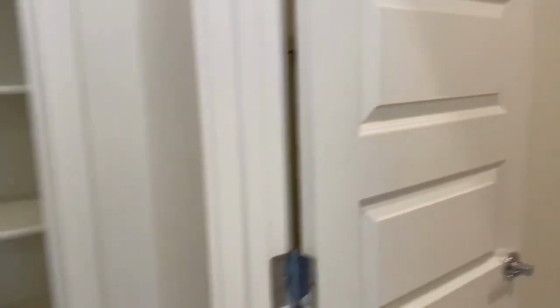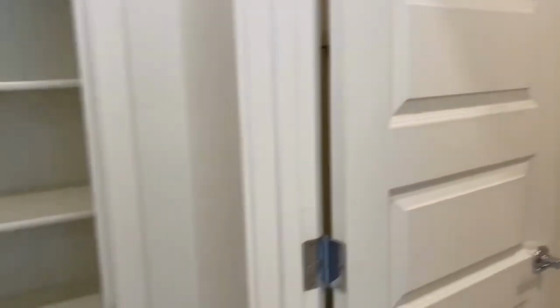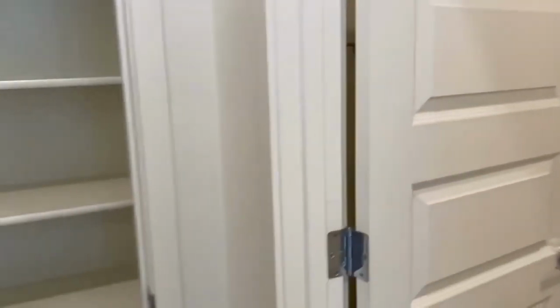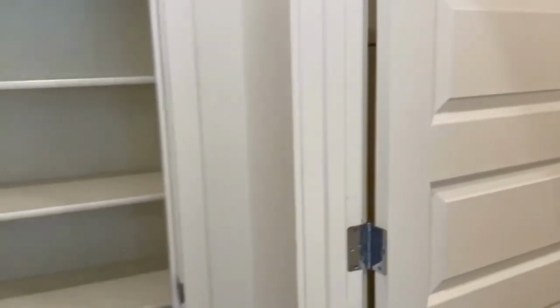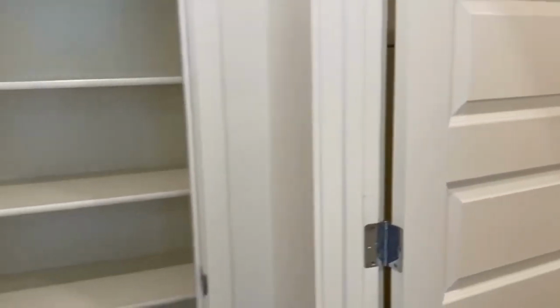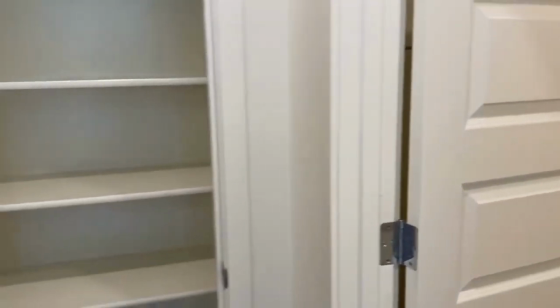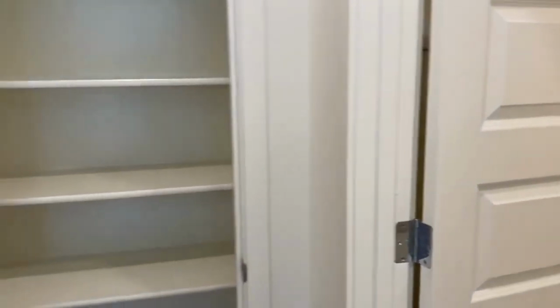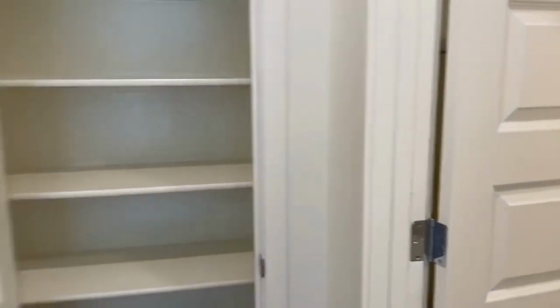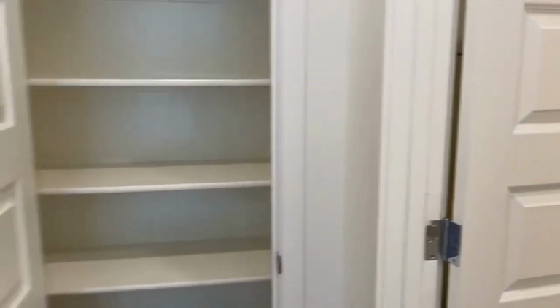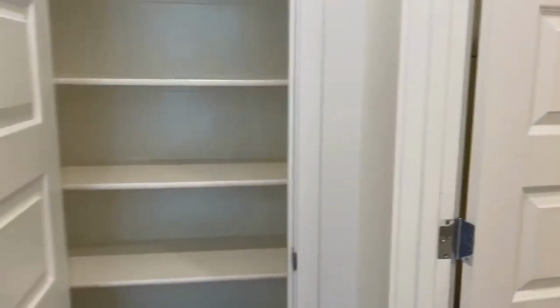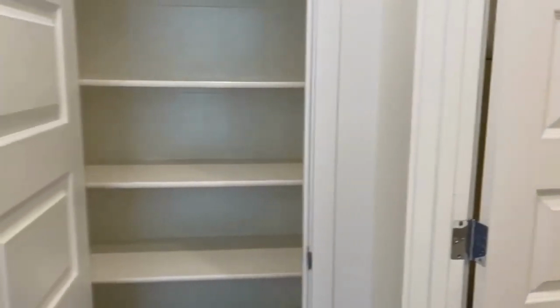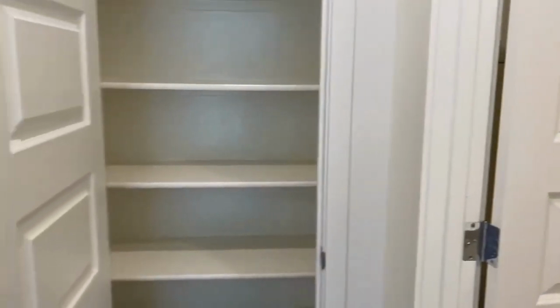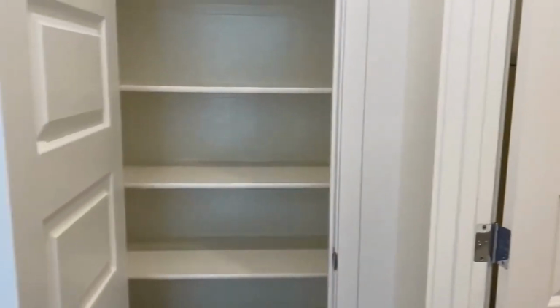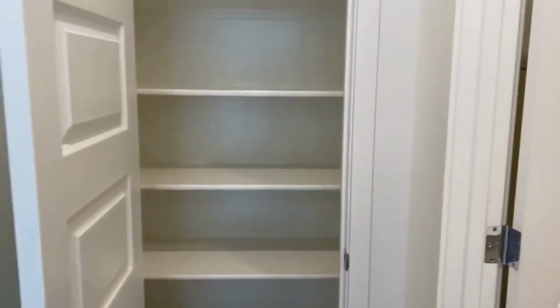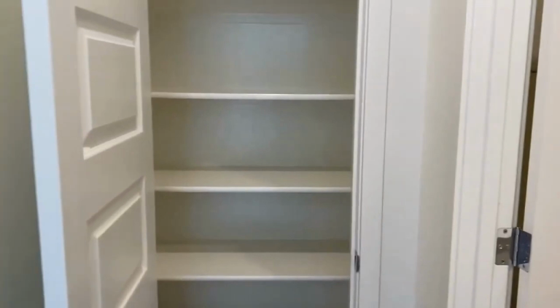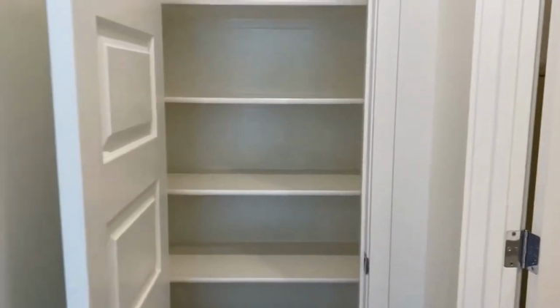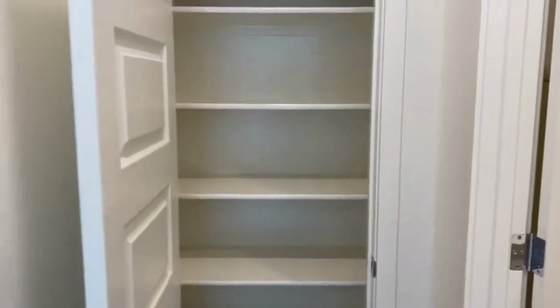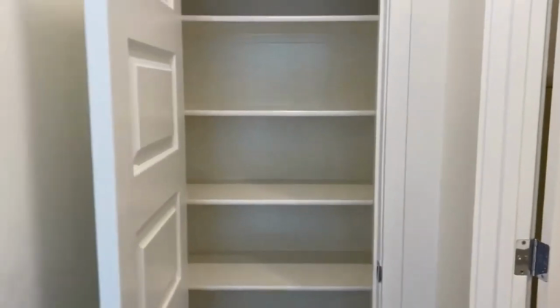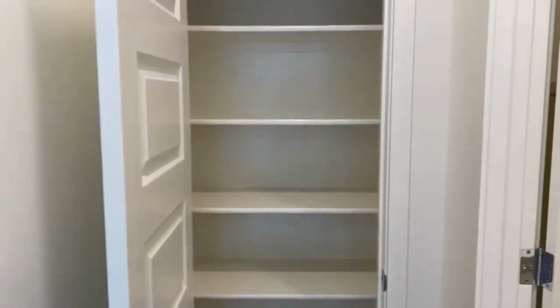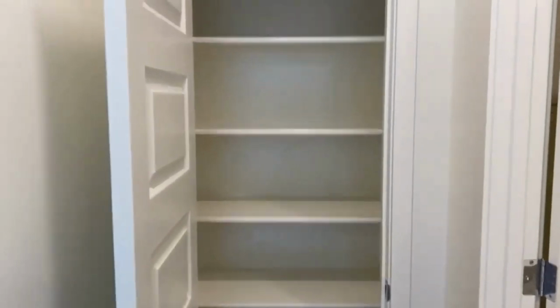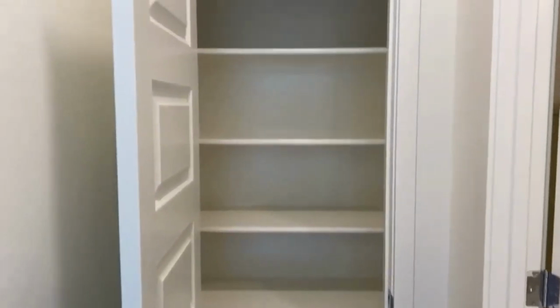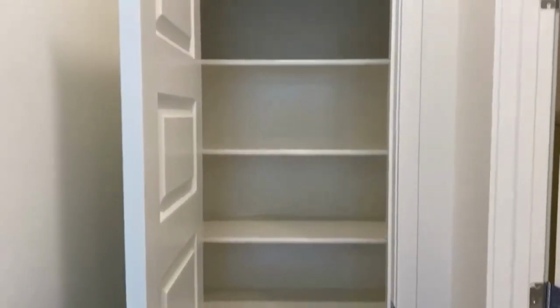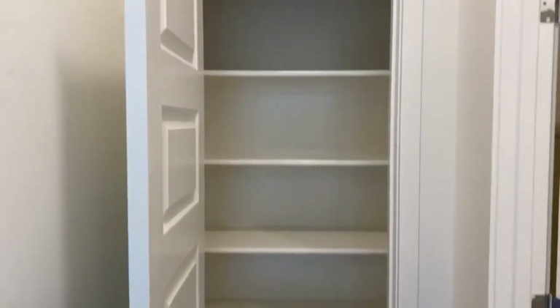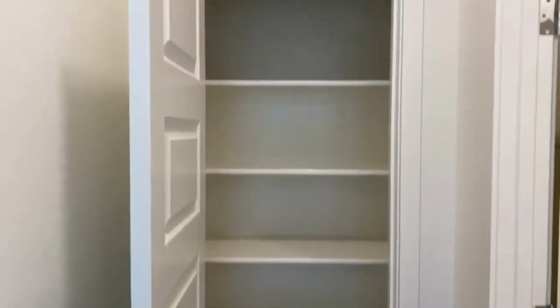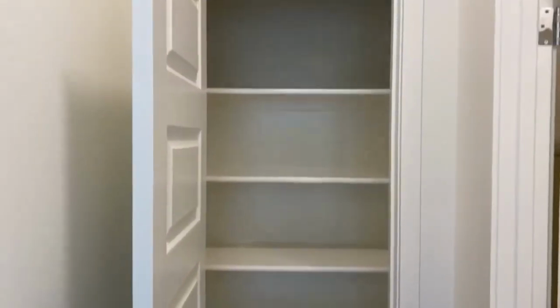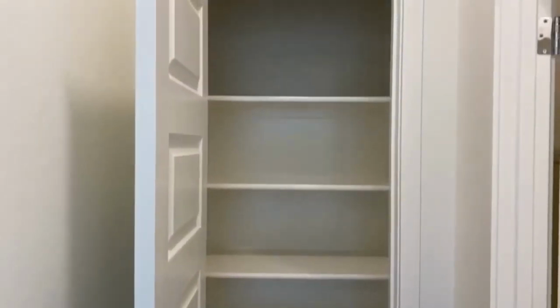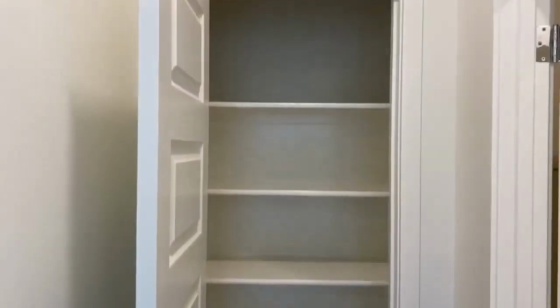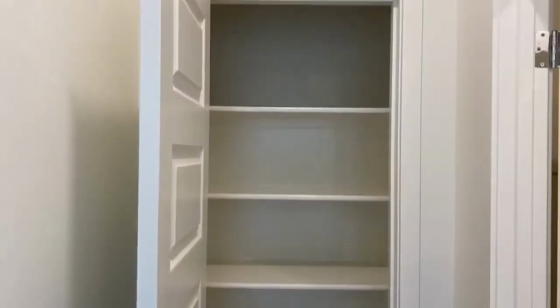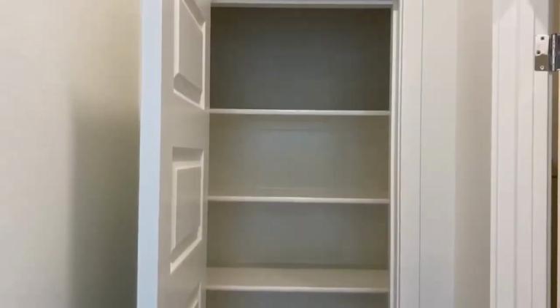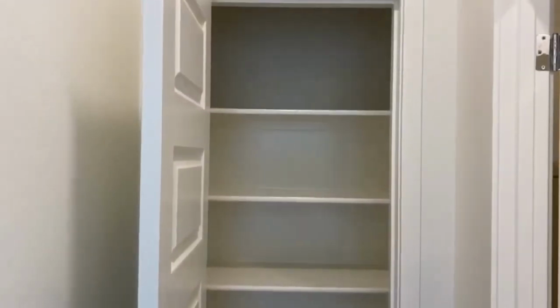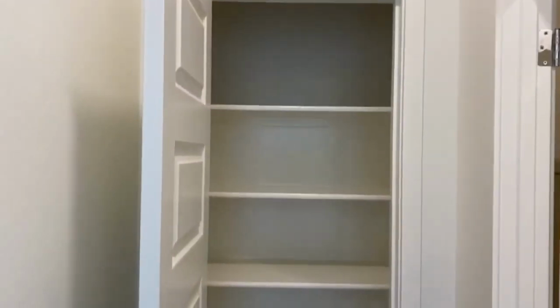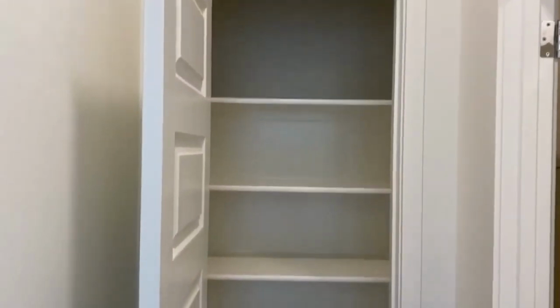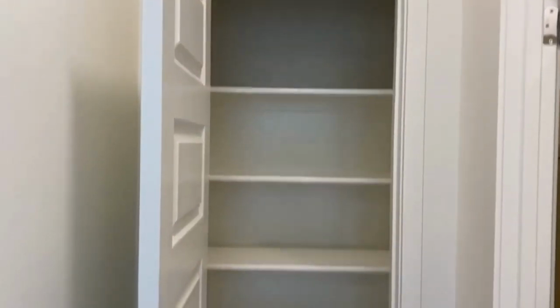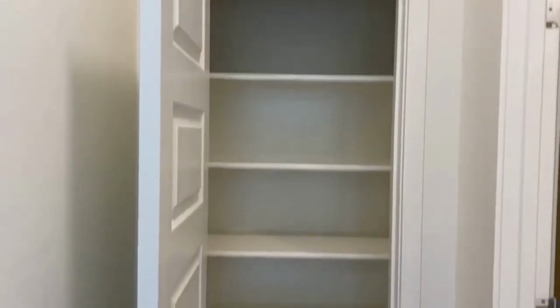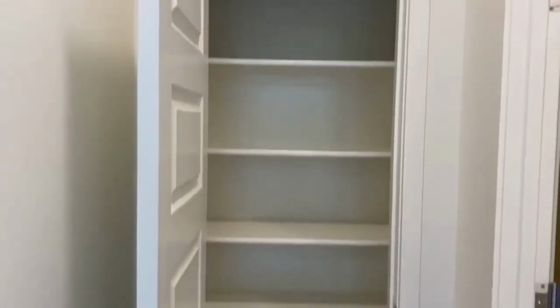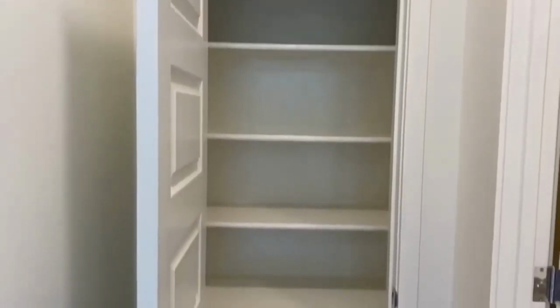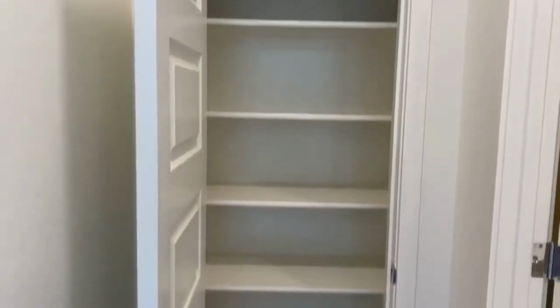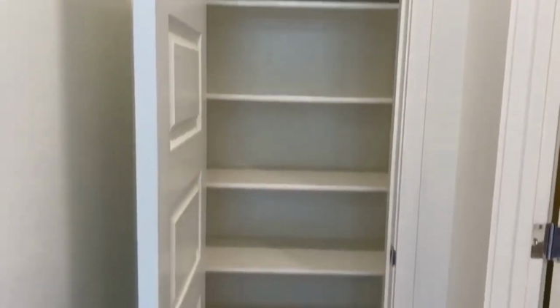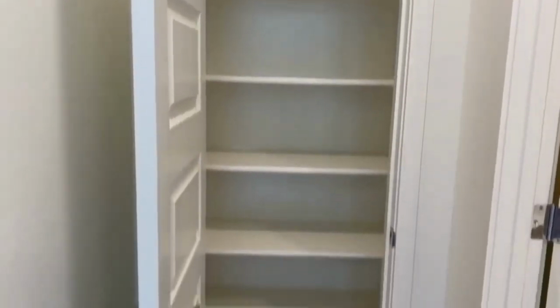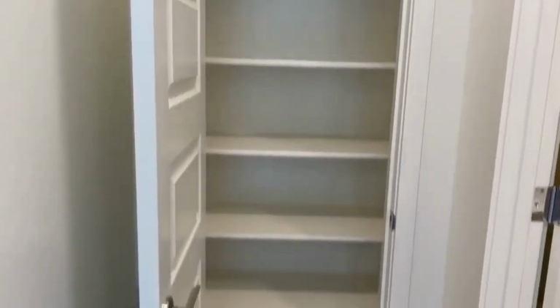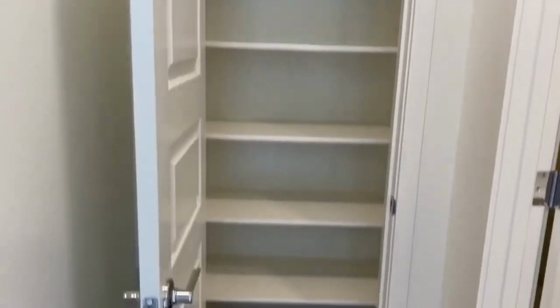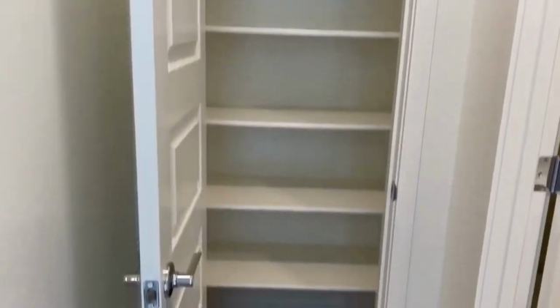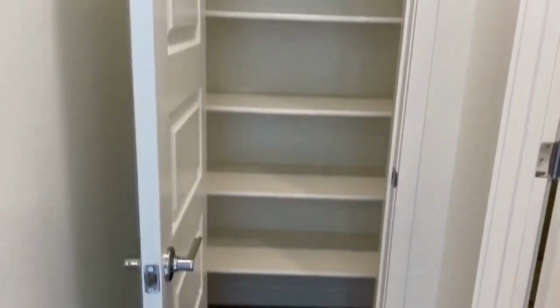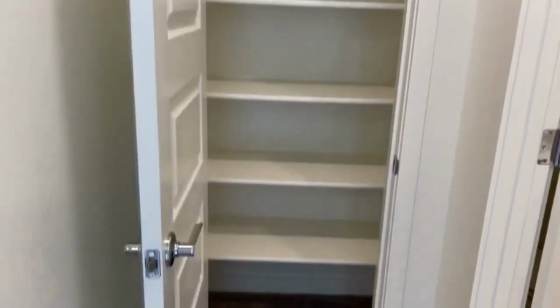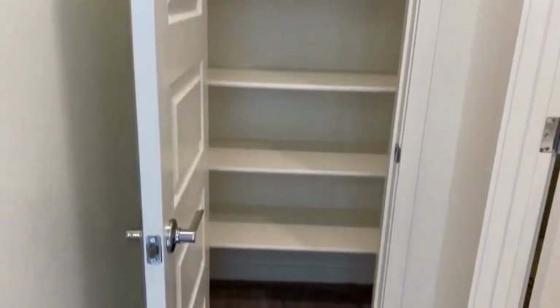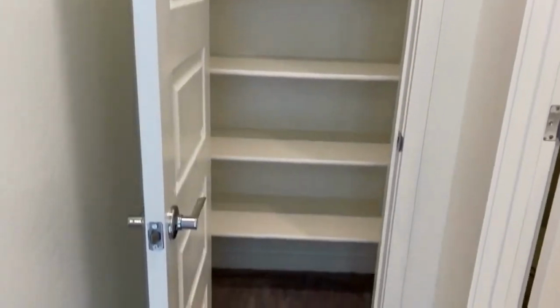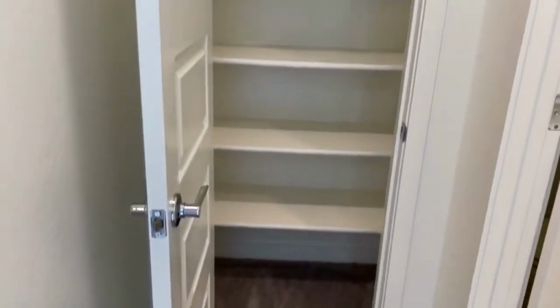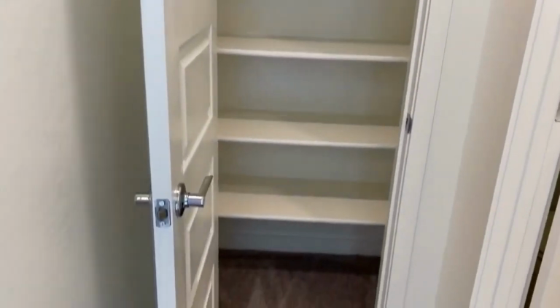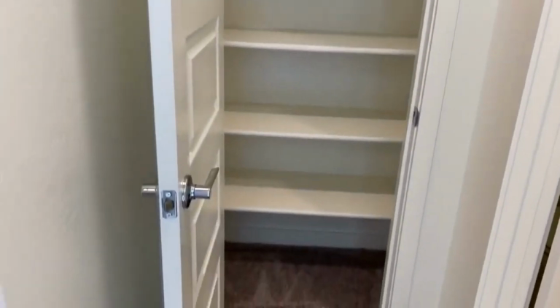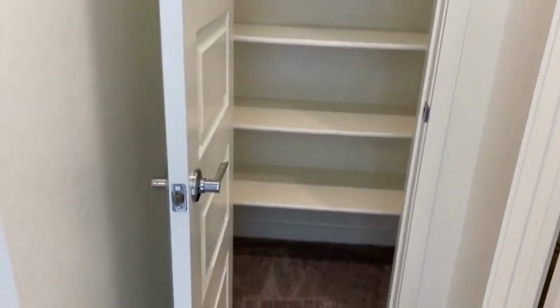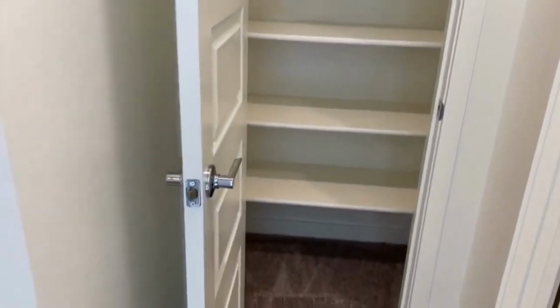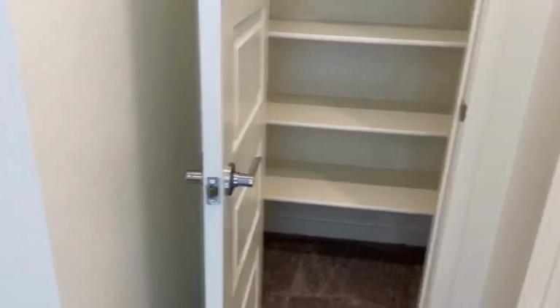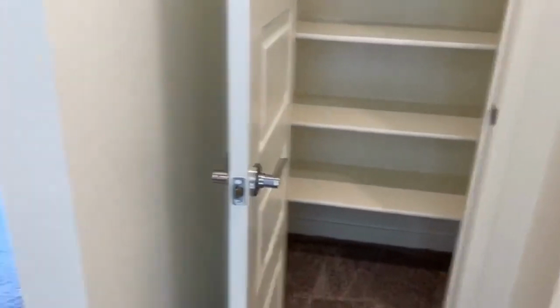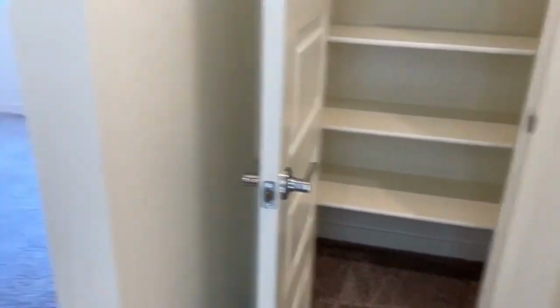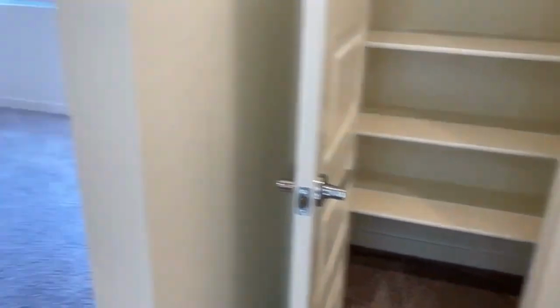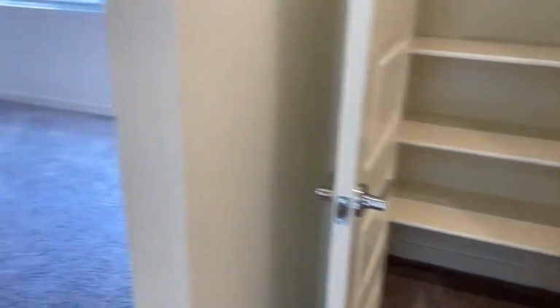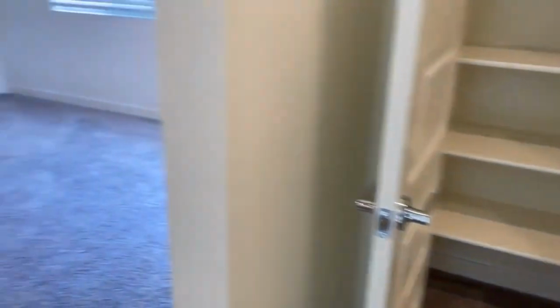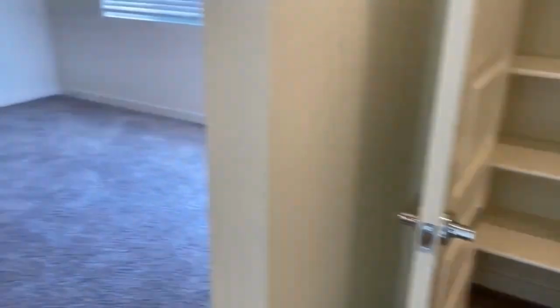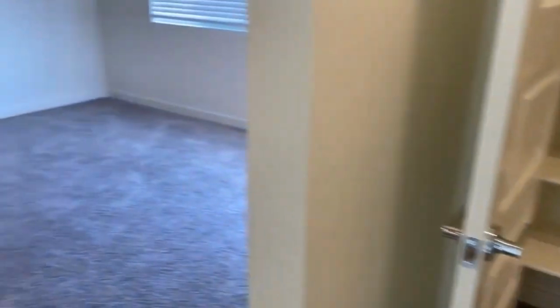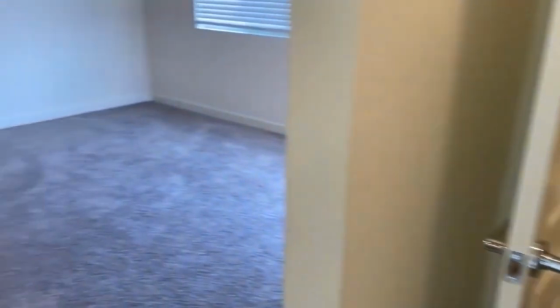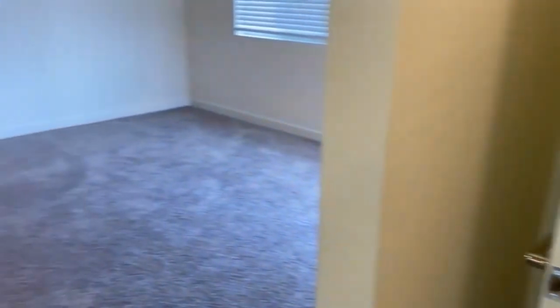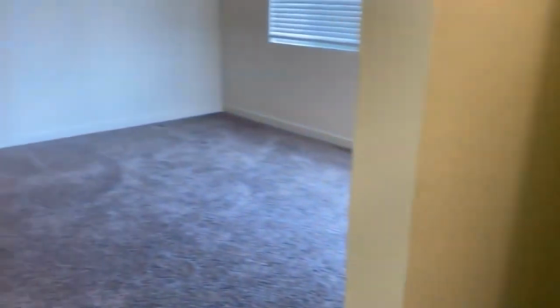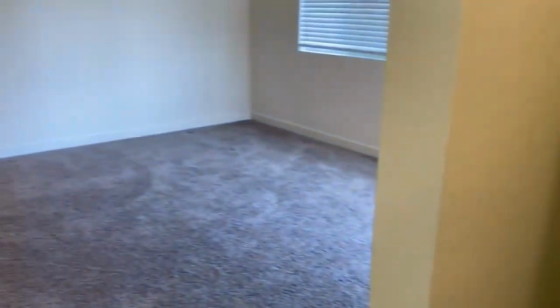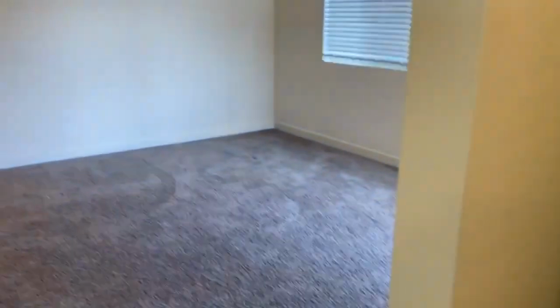And this linen closet, as well as that secondary bedroom. Now we'll head over here.